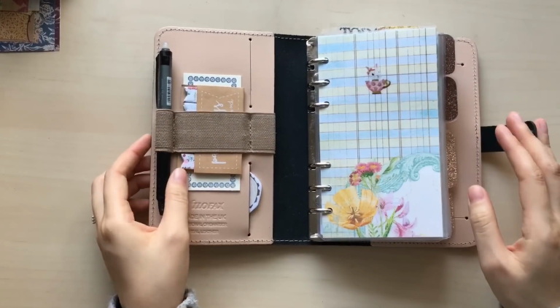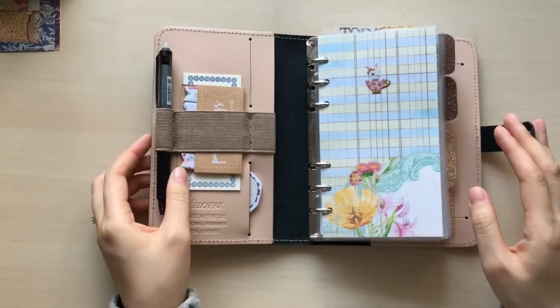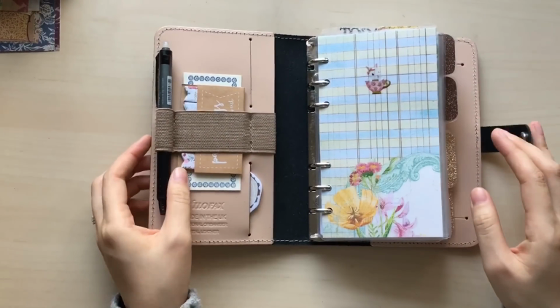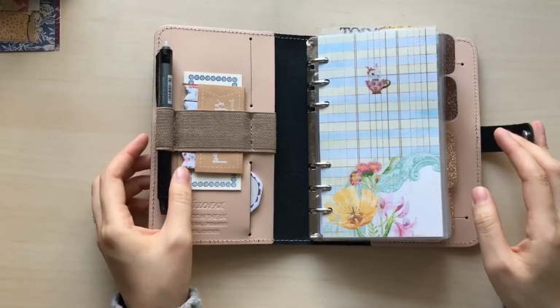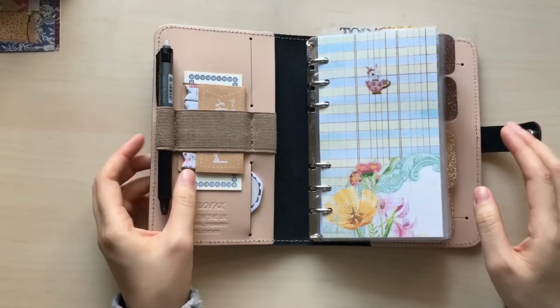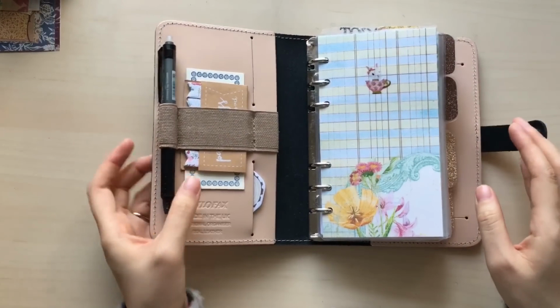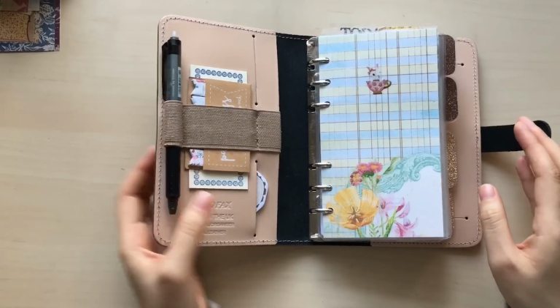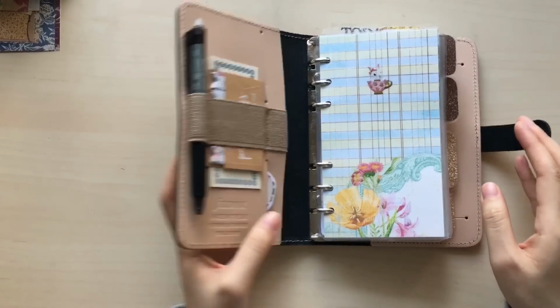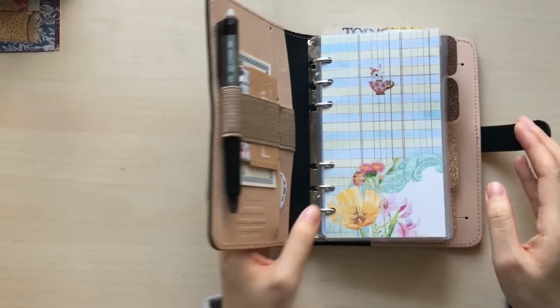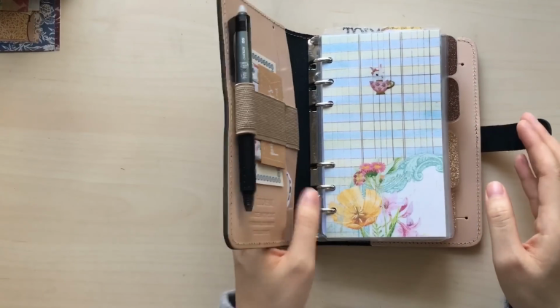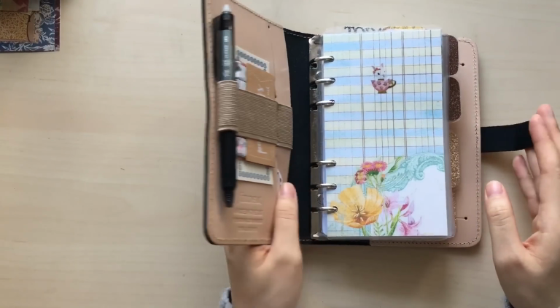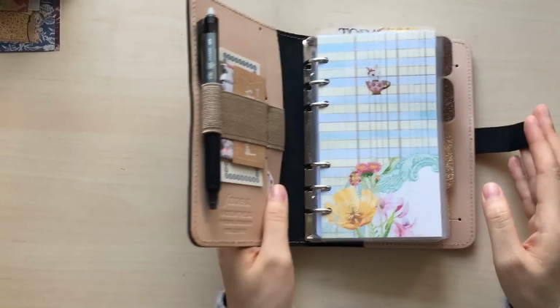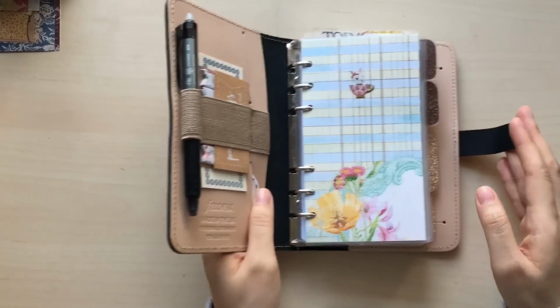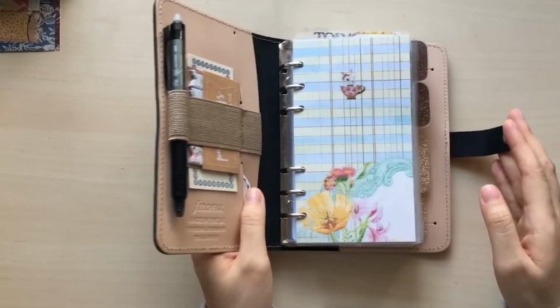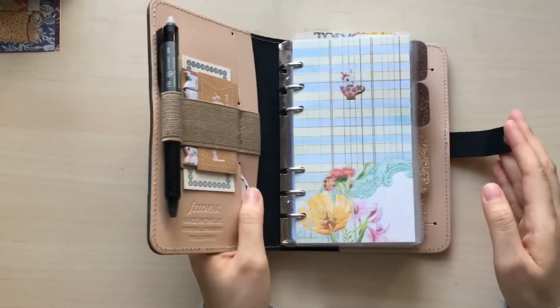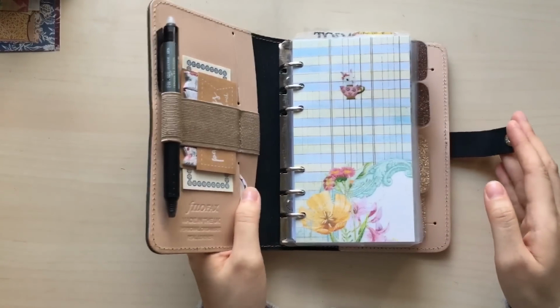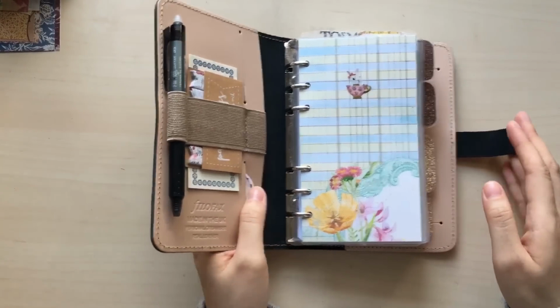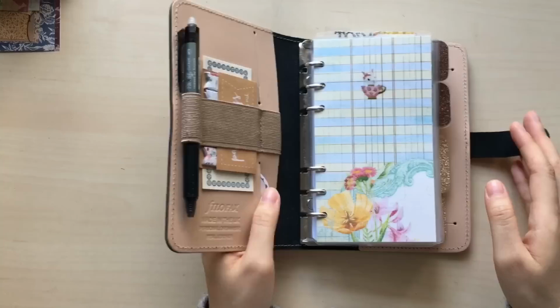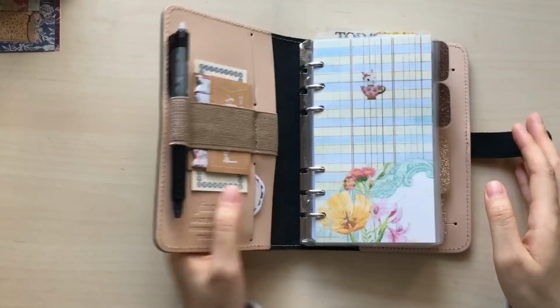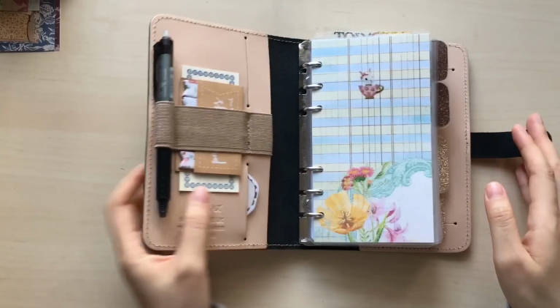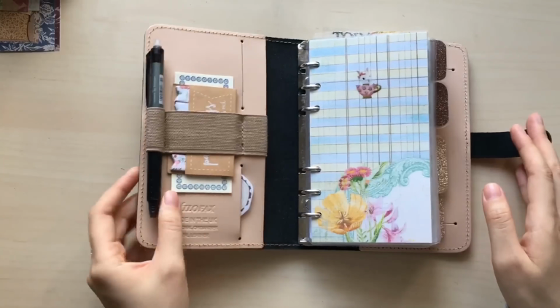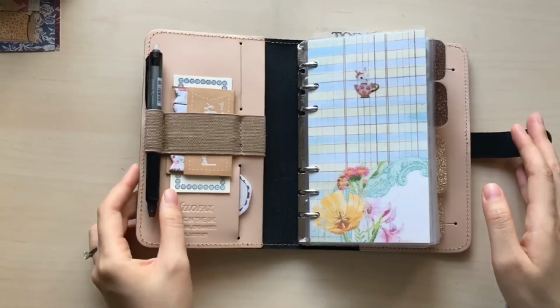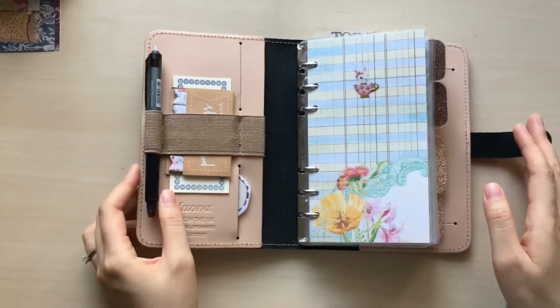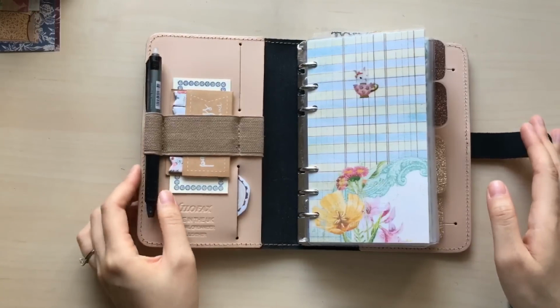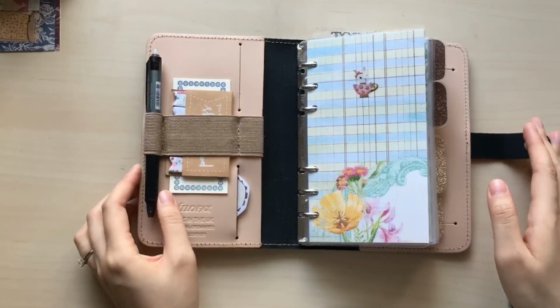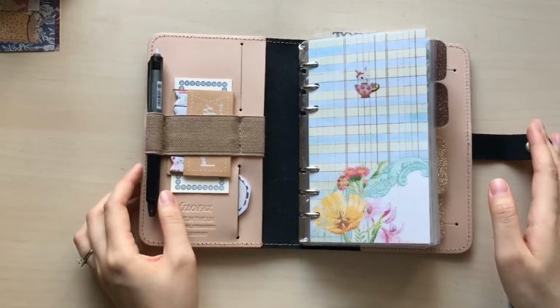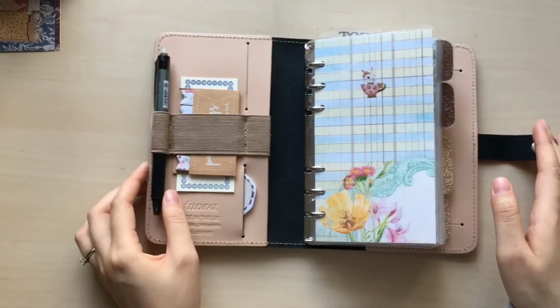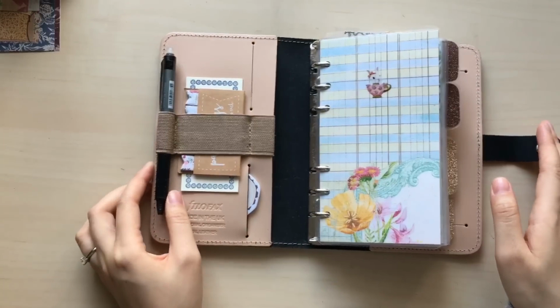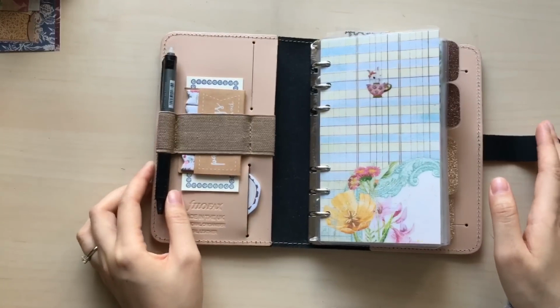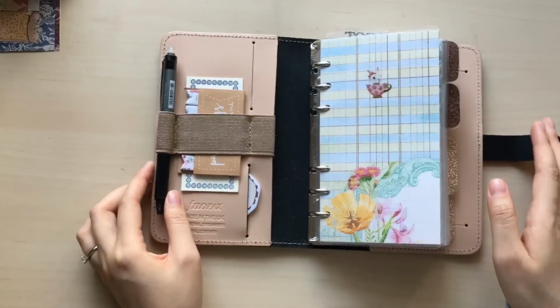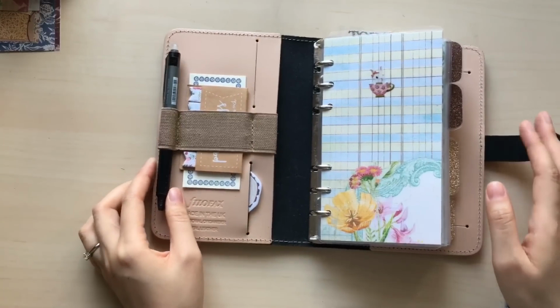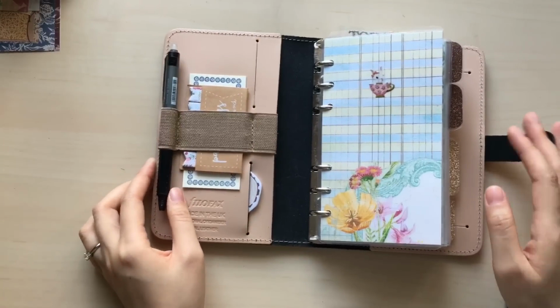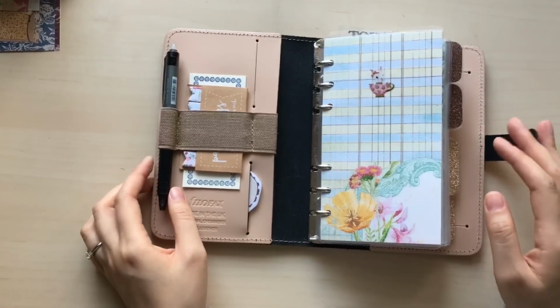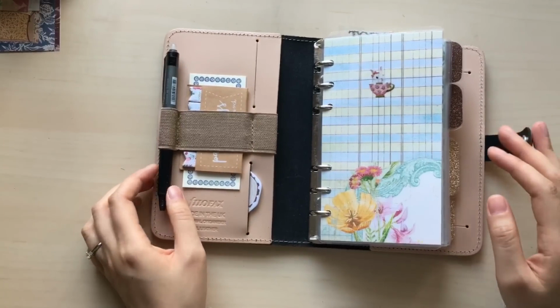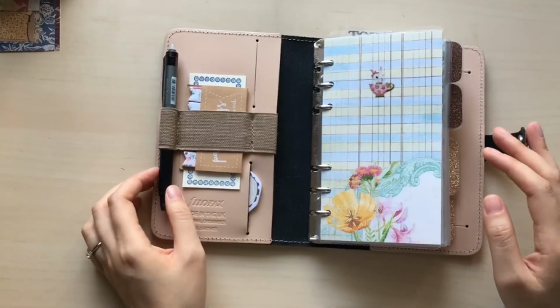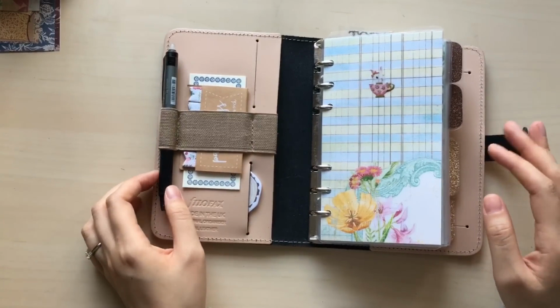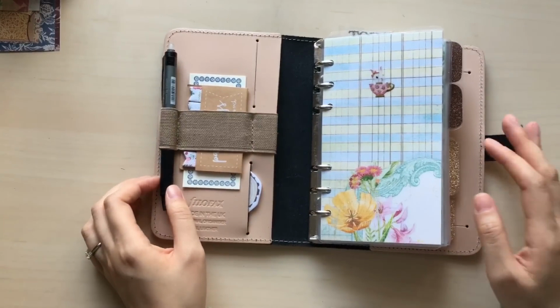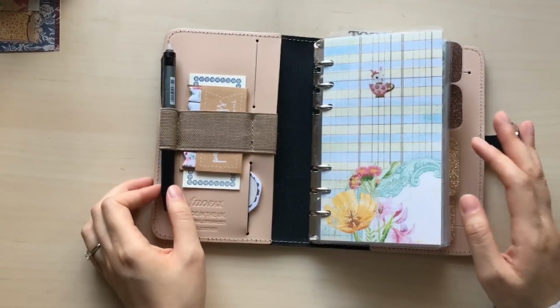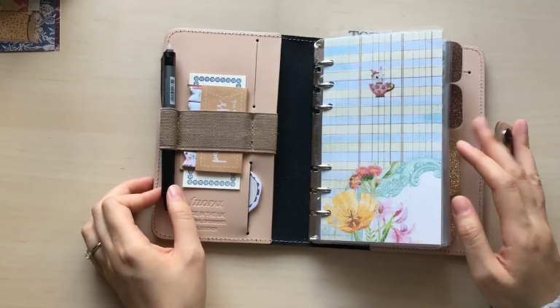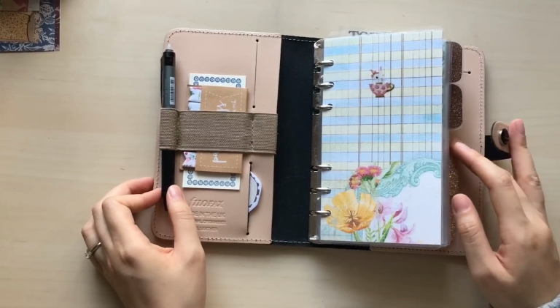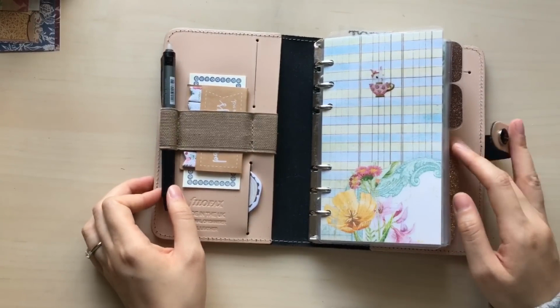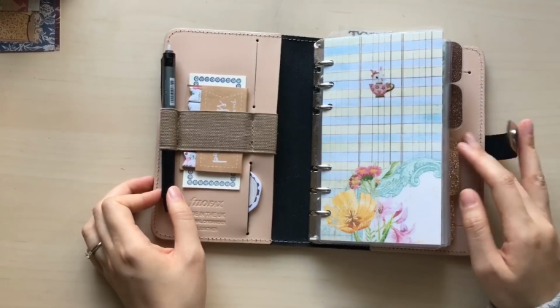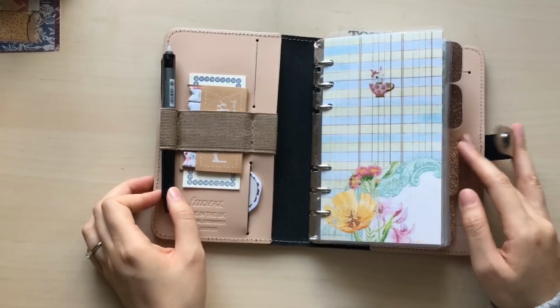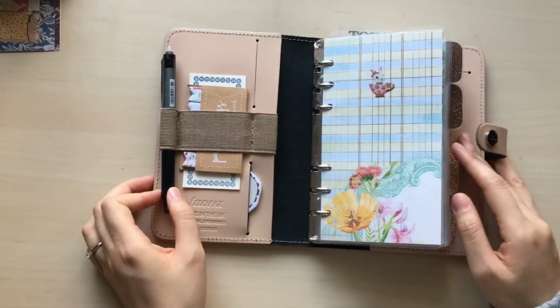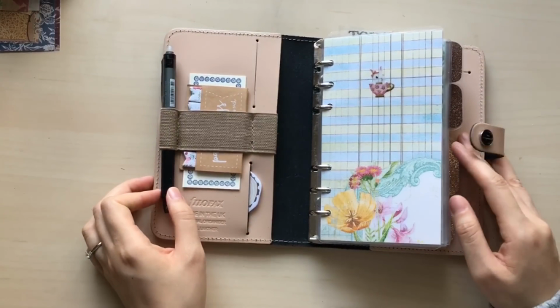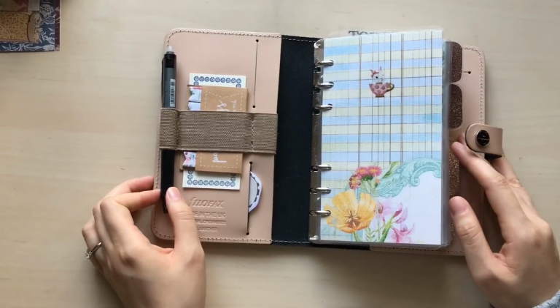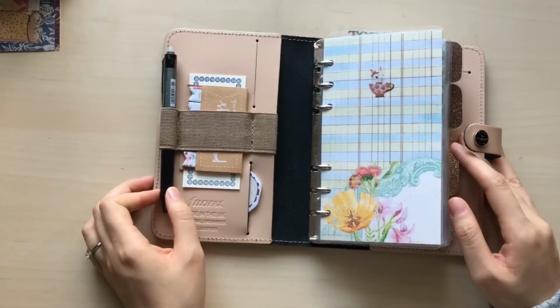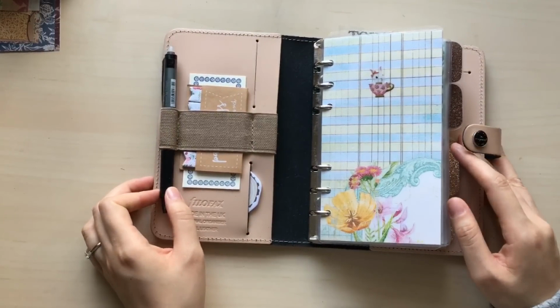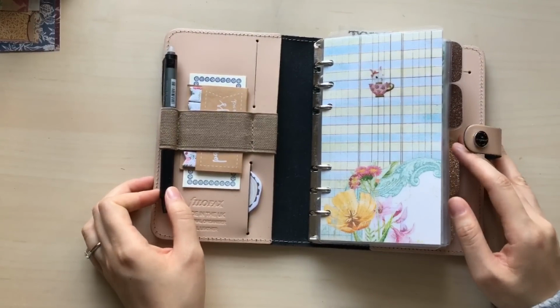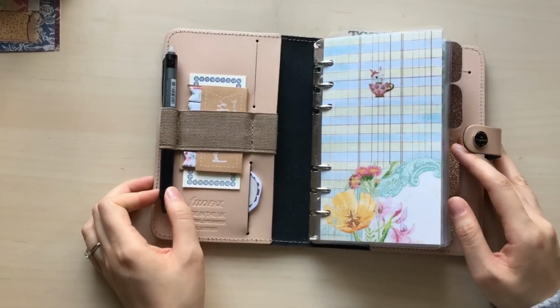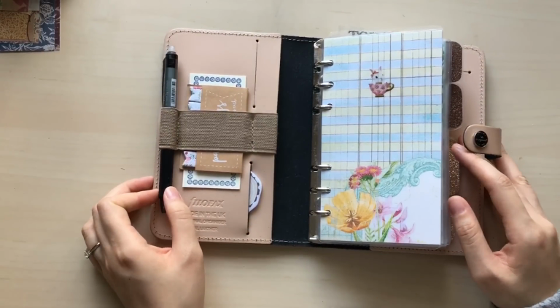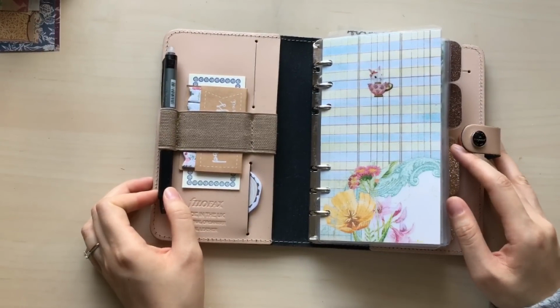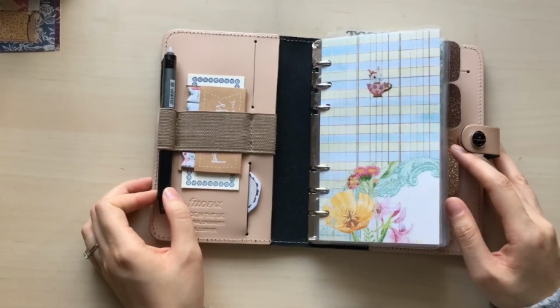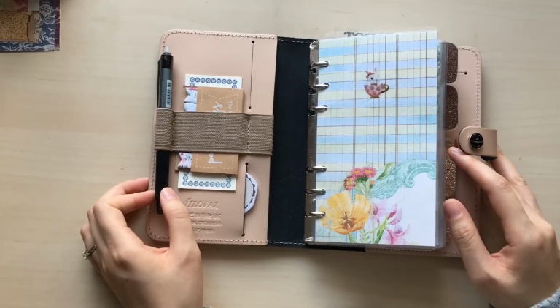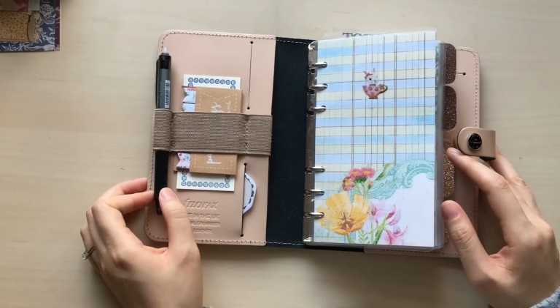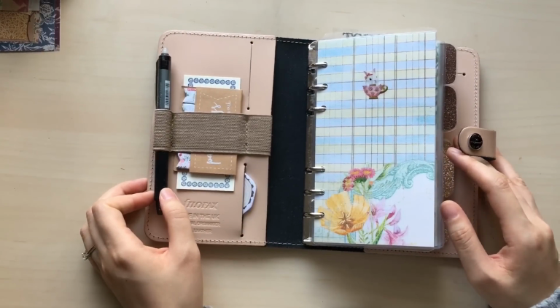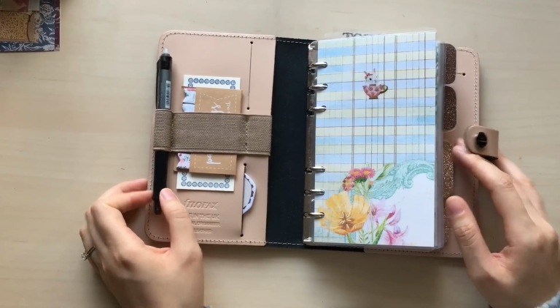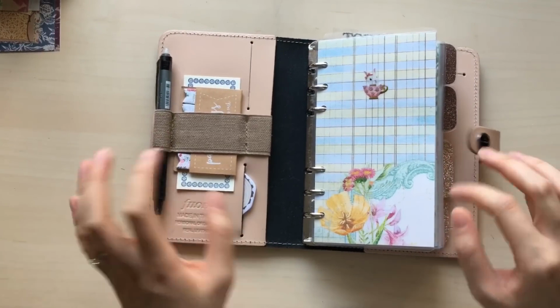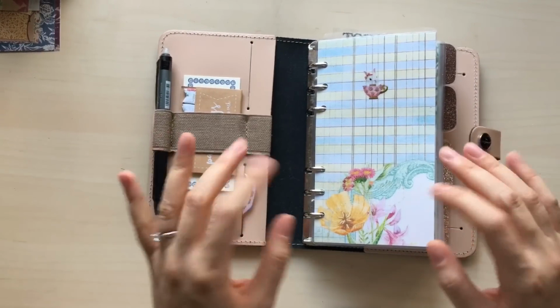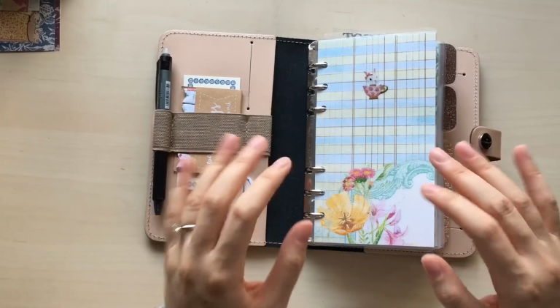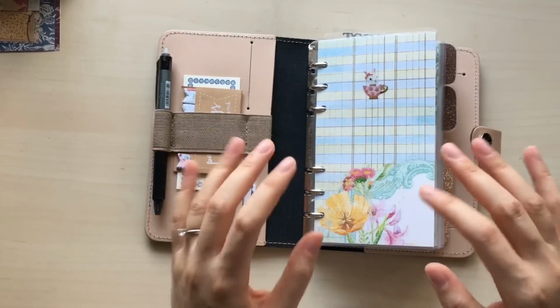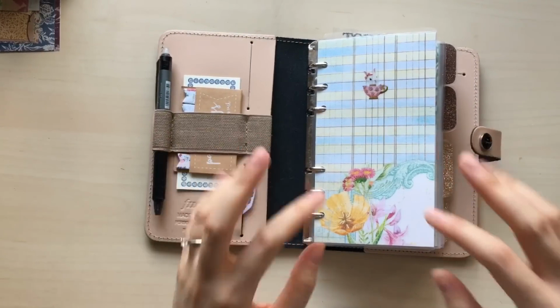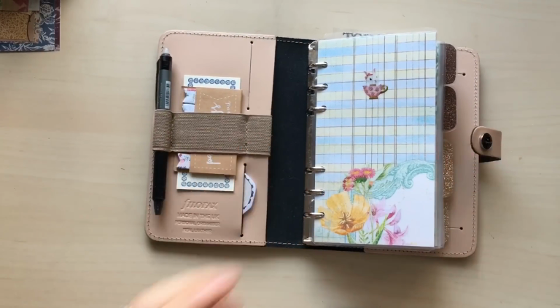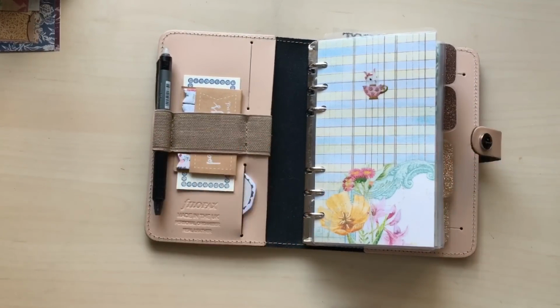That's how I set up my personal size Filofax in Painted Newt. I hope you like this video and I can't wait to share more with you in my next video soon. Bye bye!